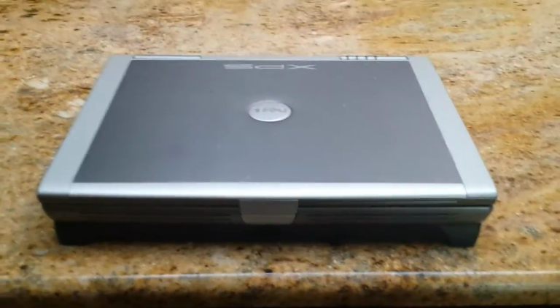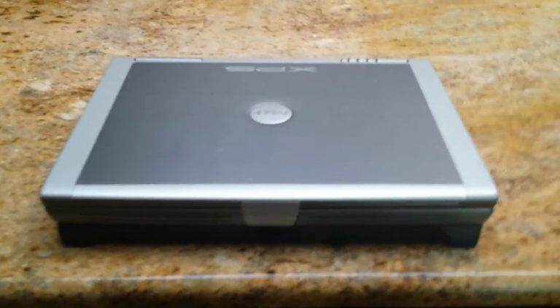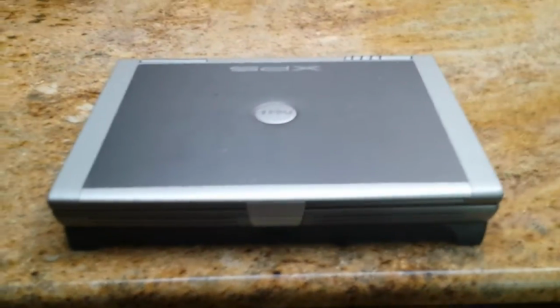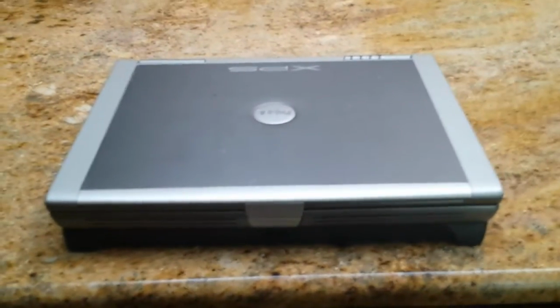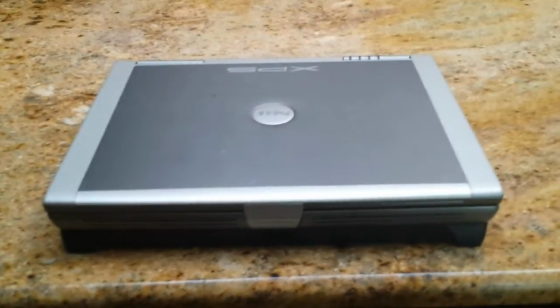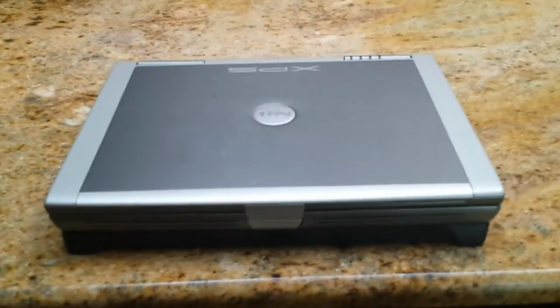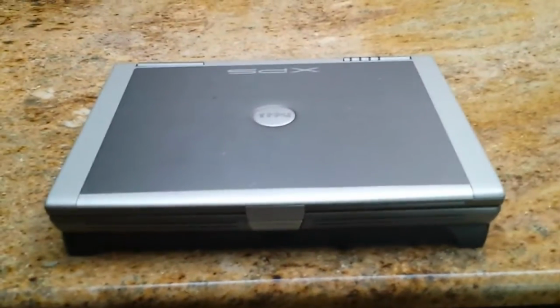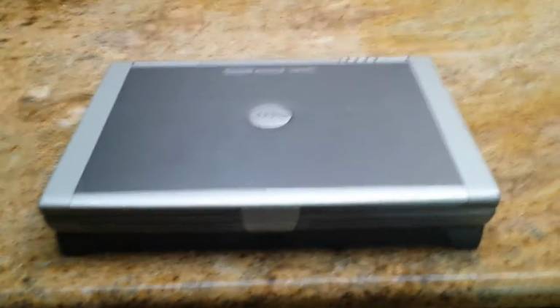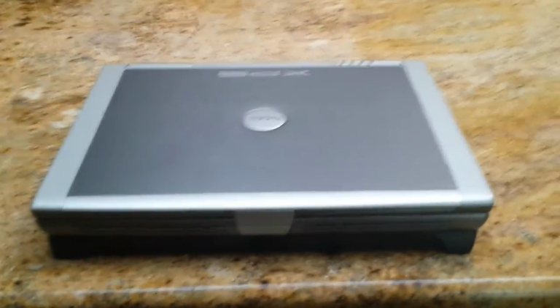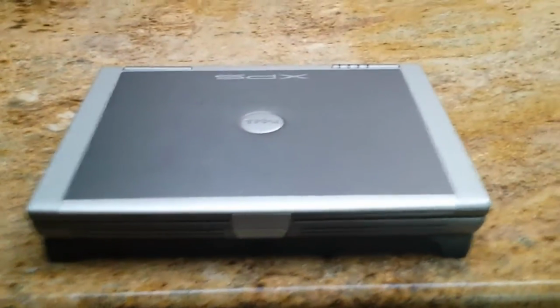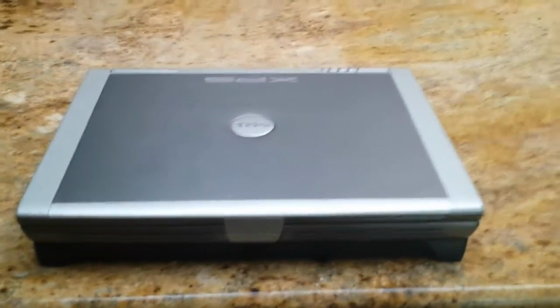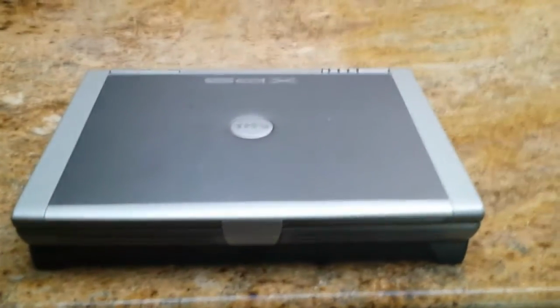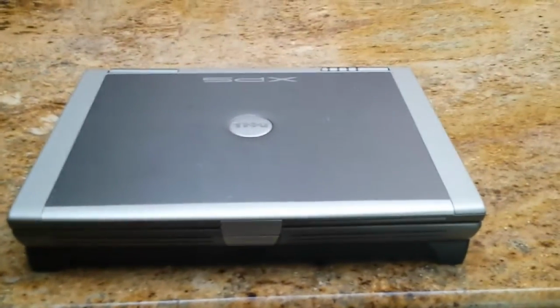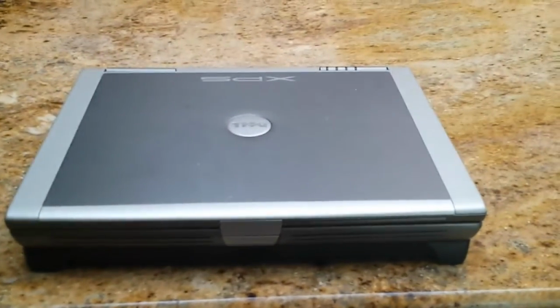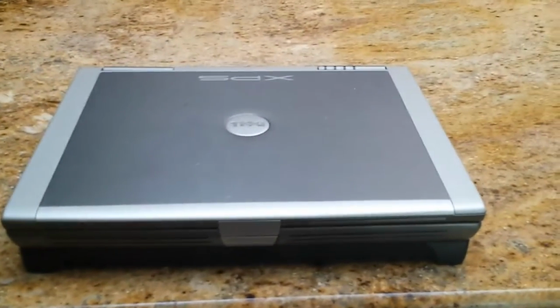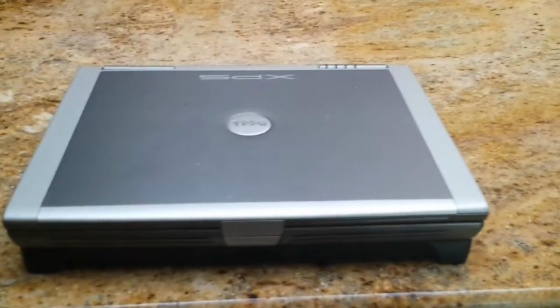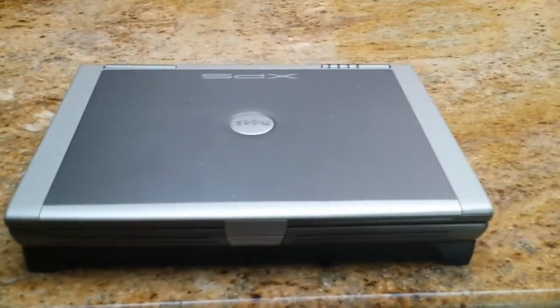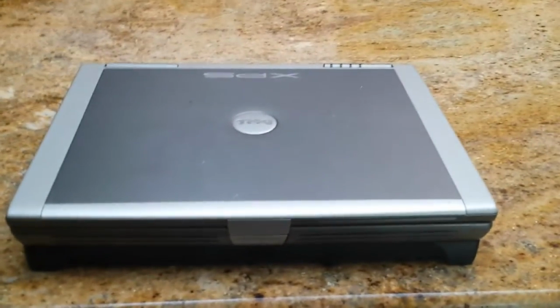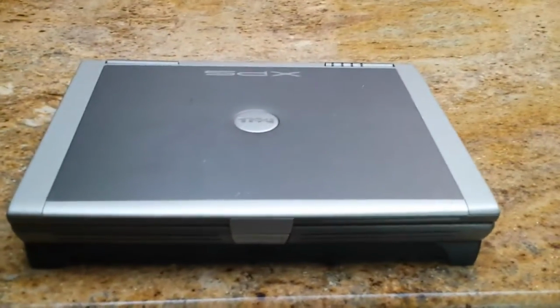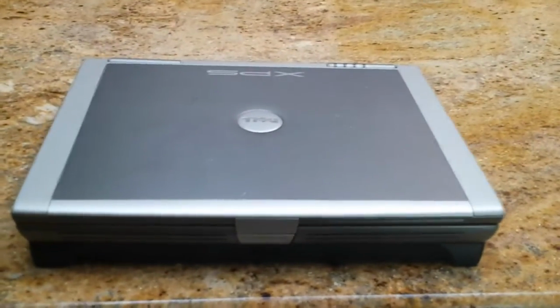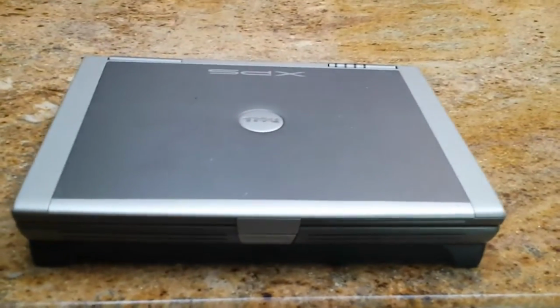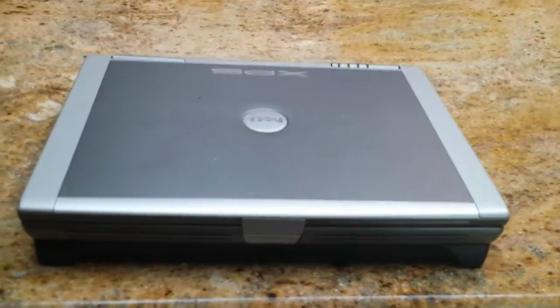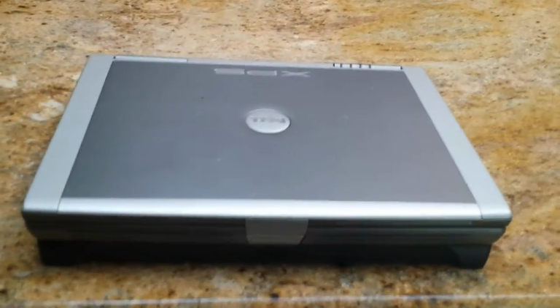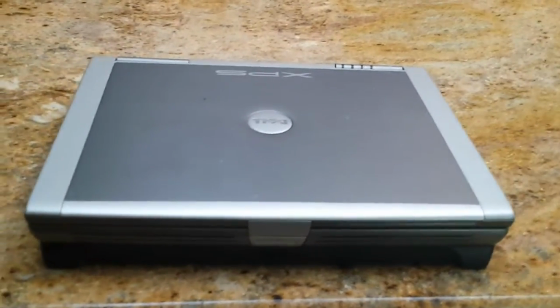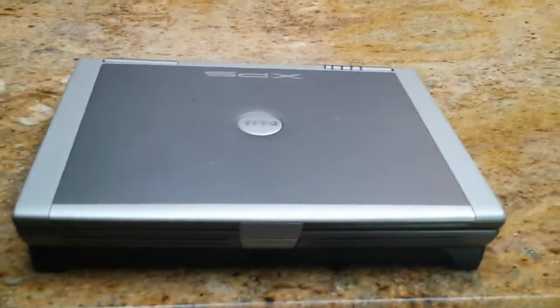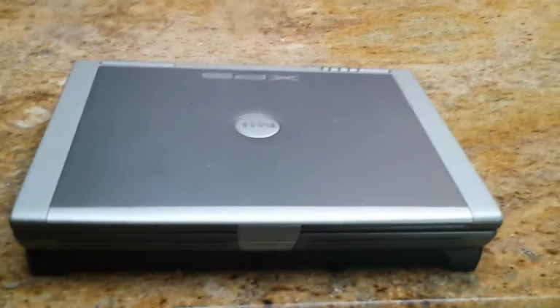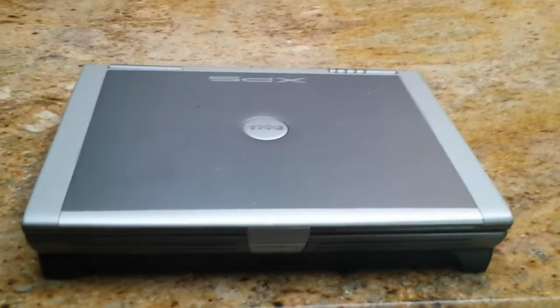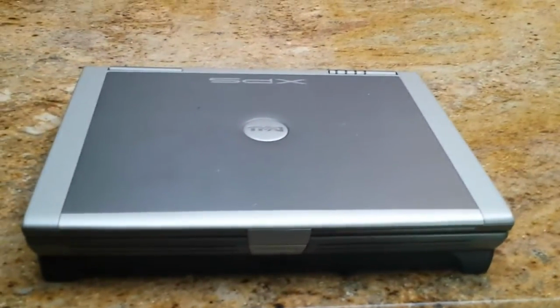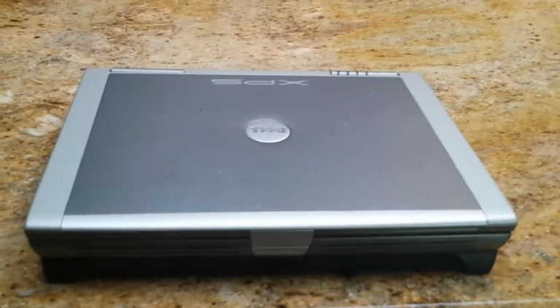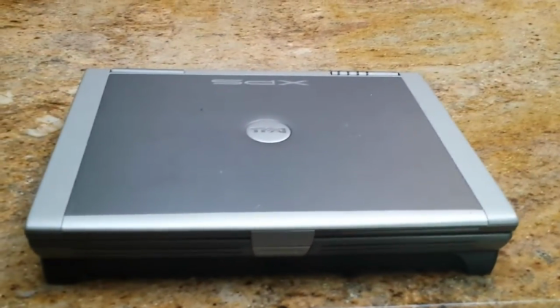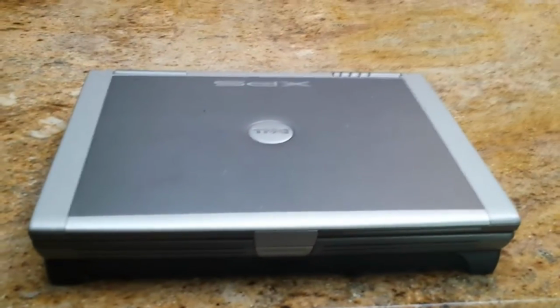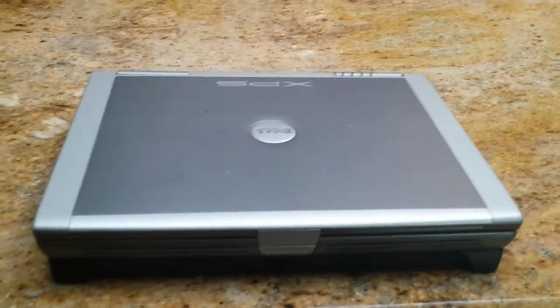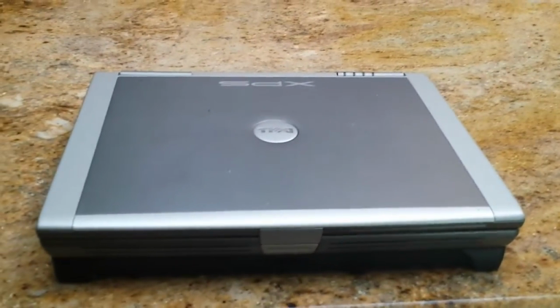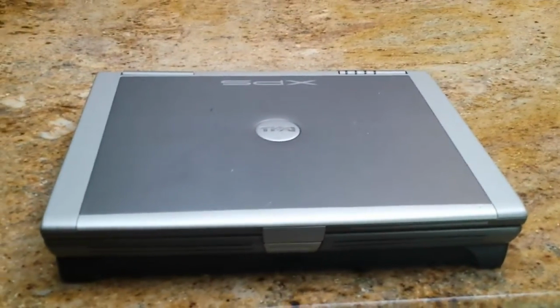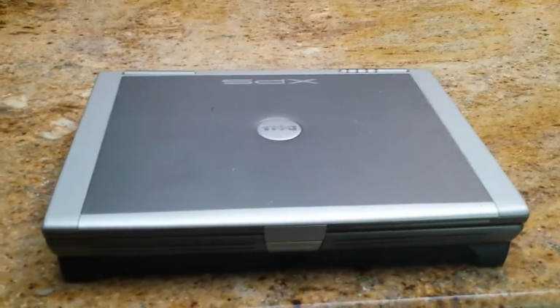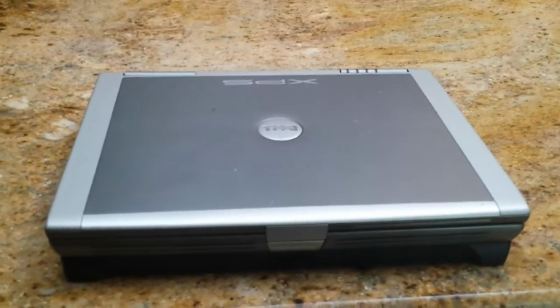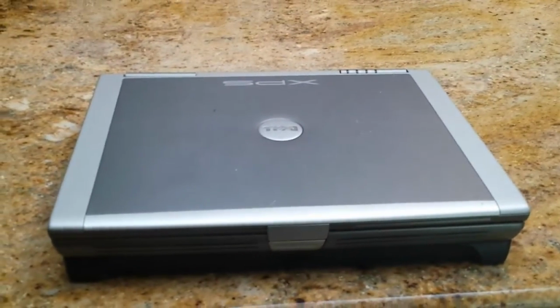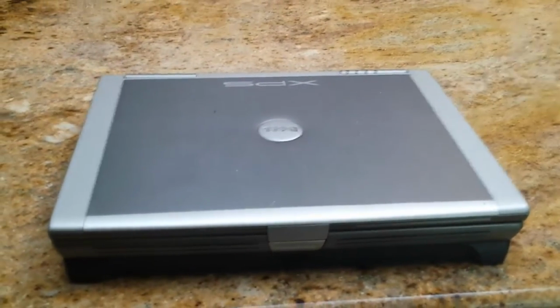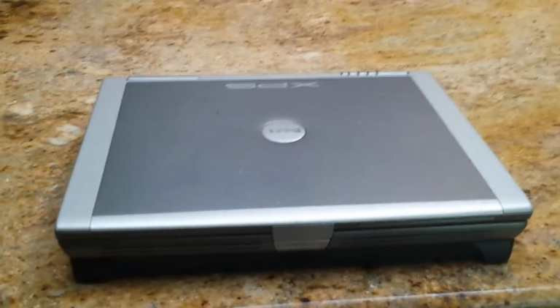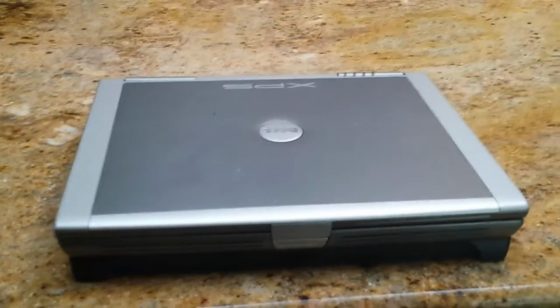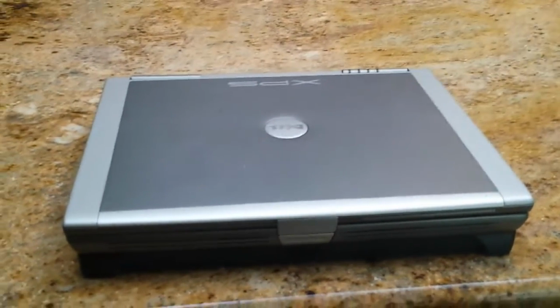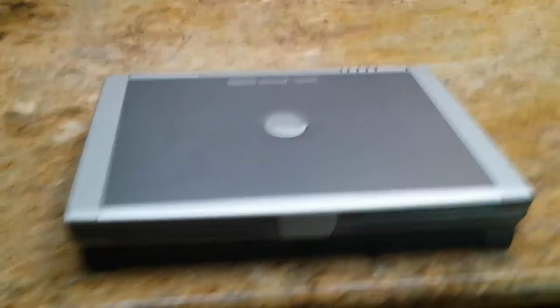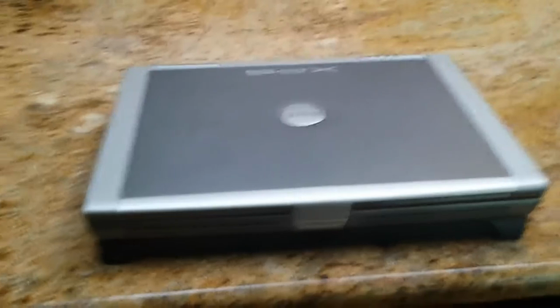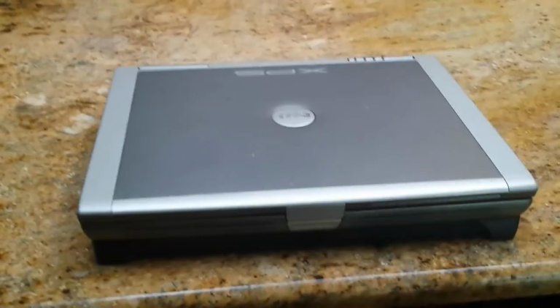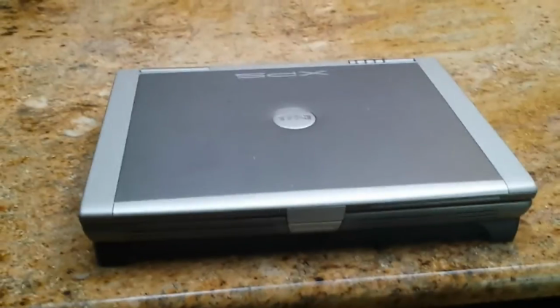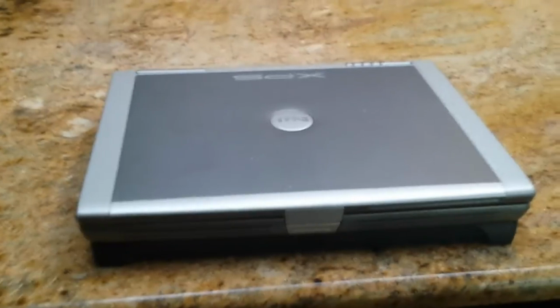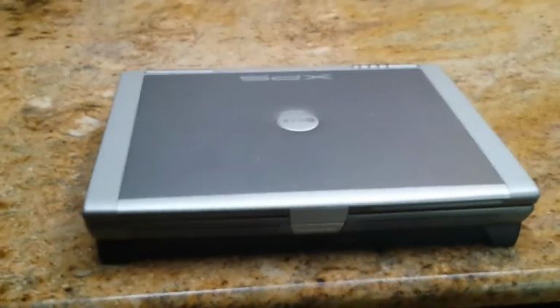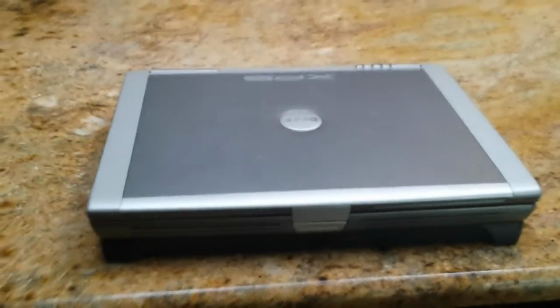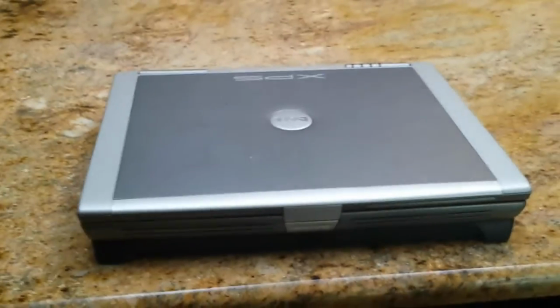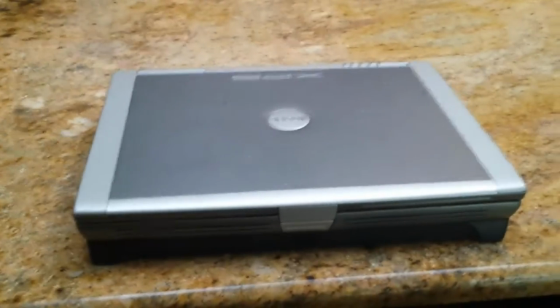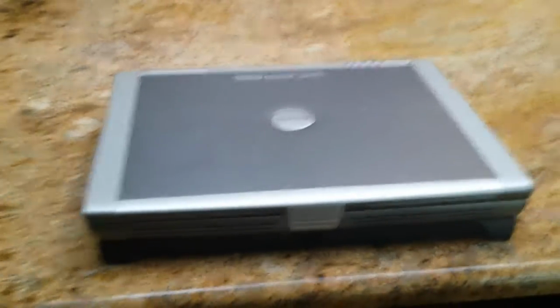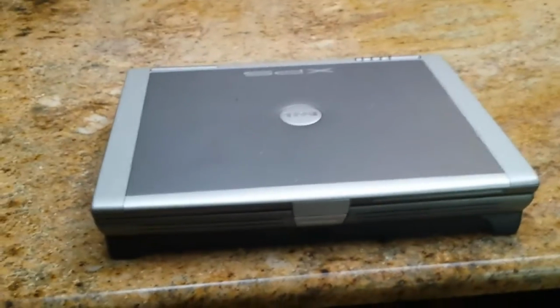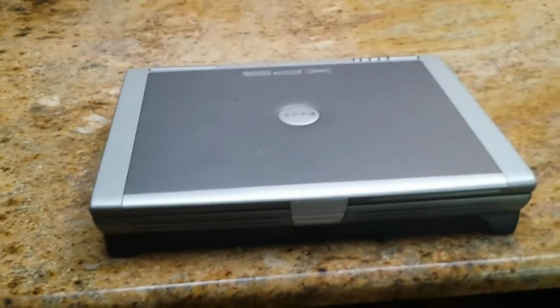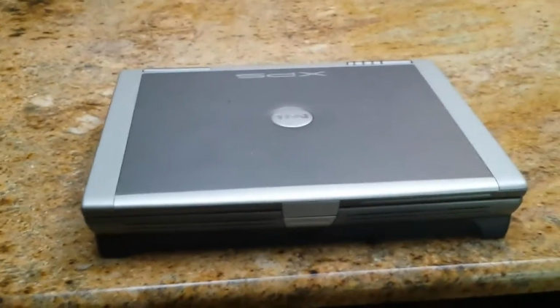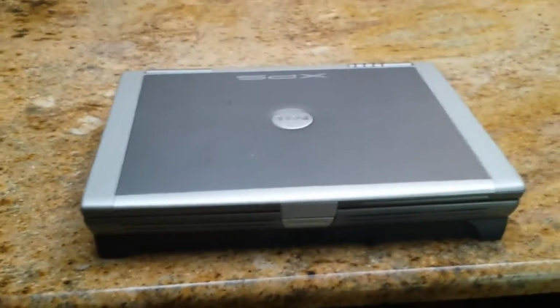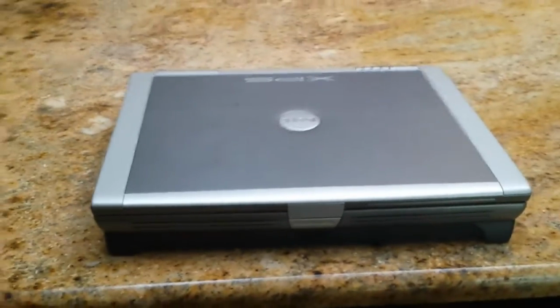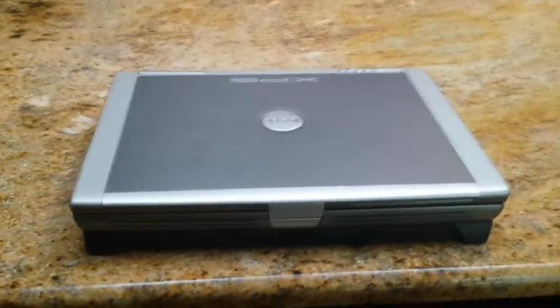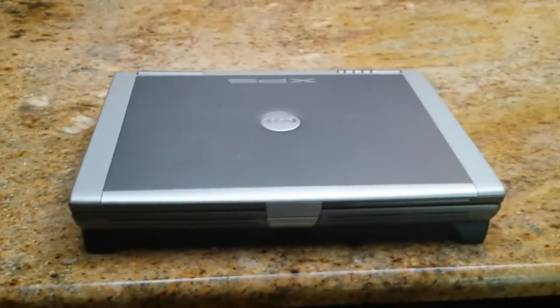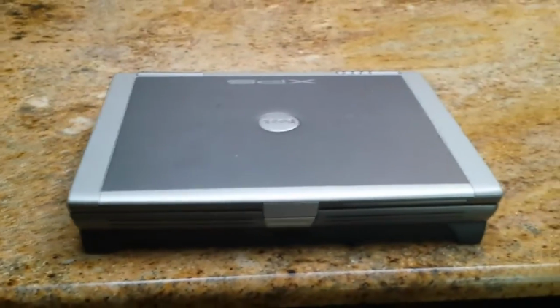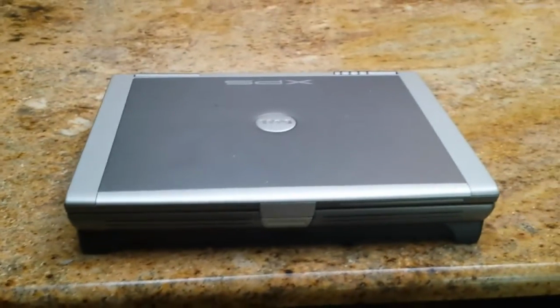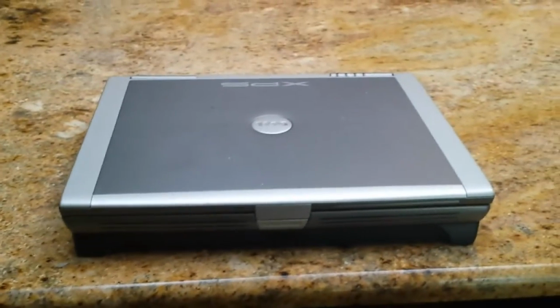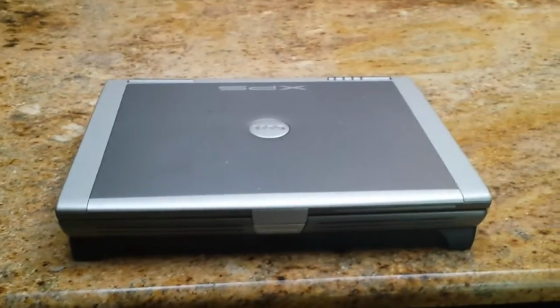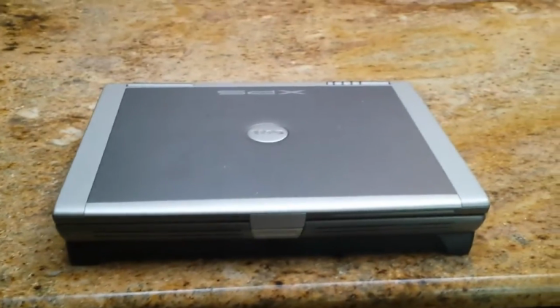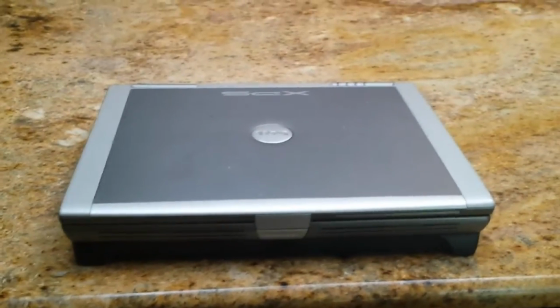Hello everyone, this is Evan from Annino Reviews, and this is my review of my ancient laptop.